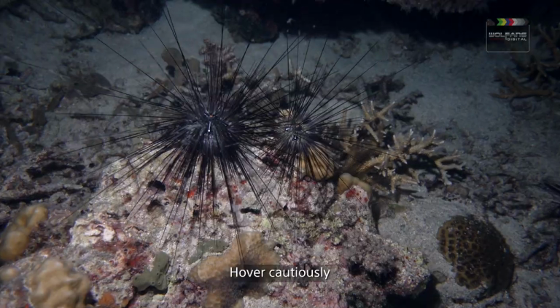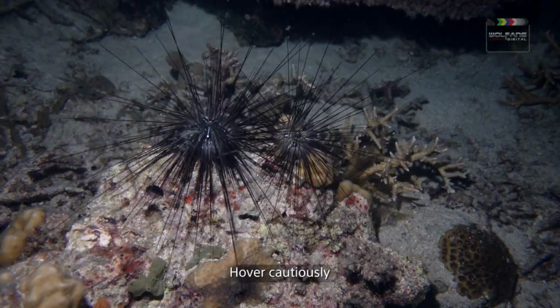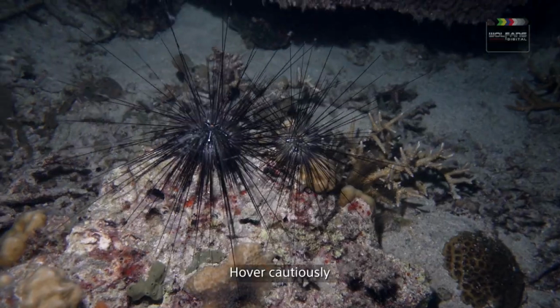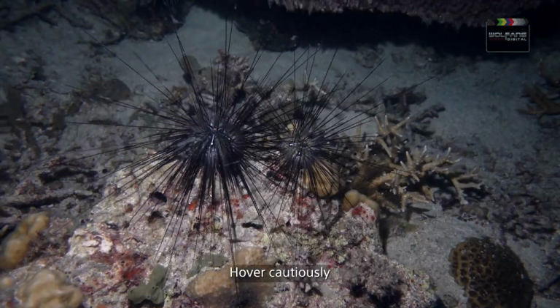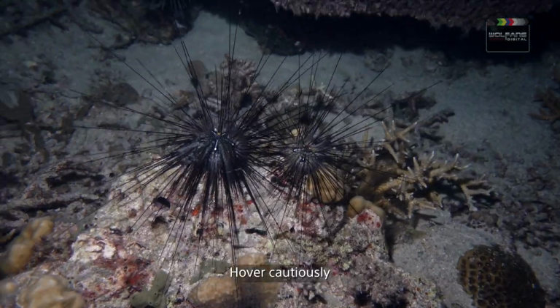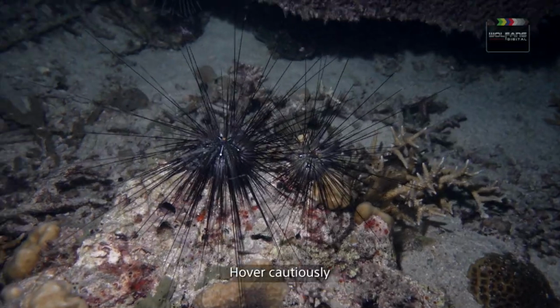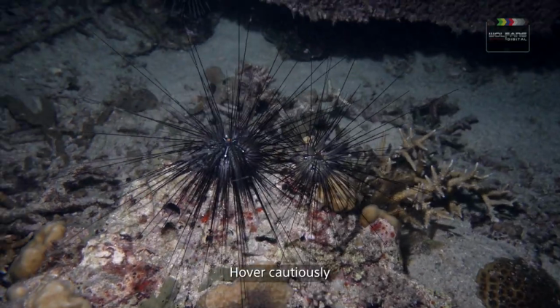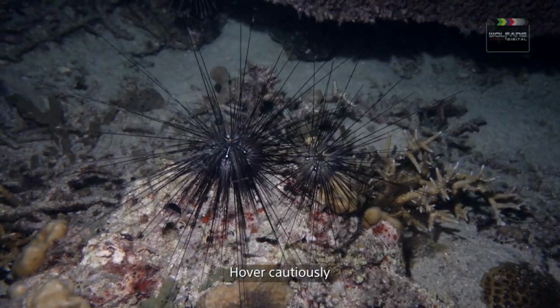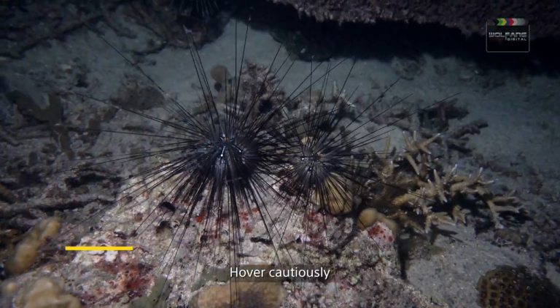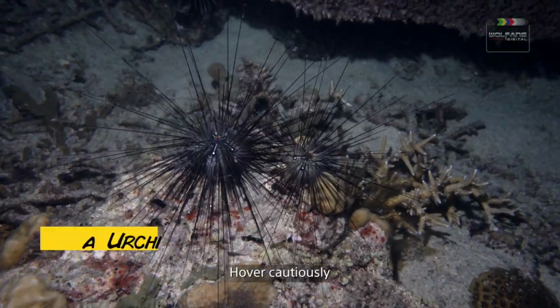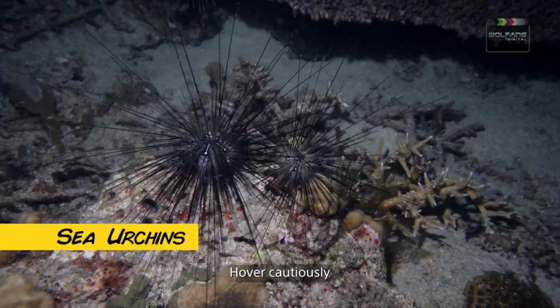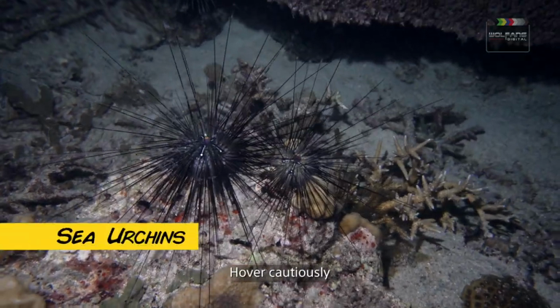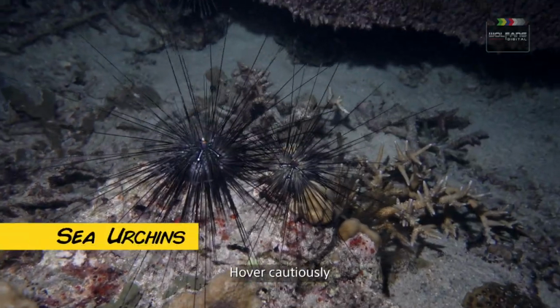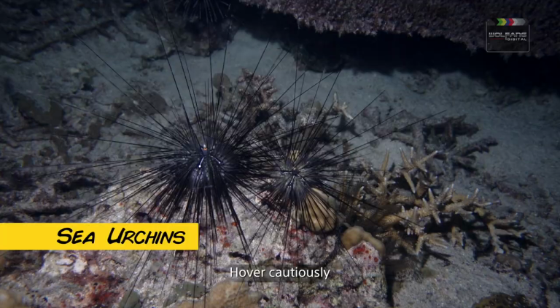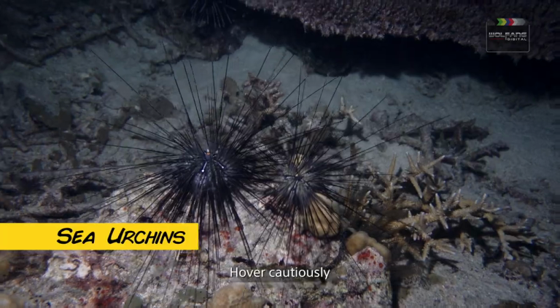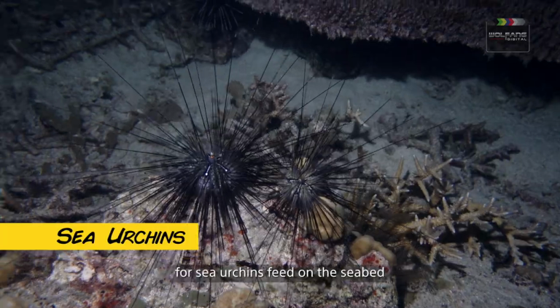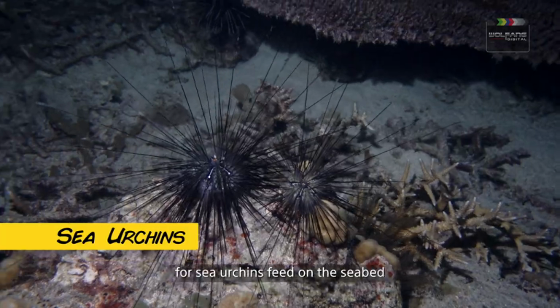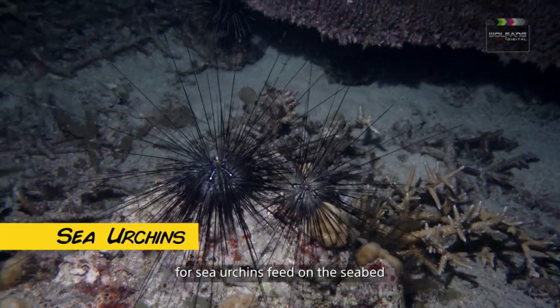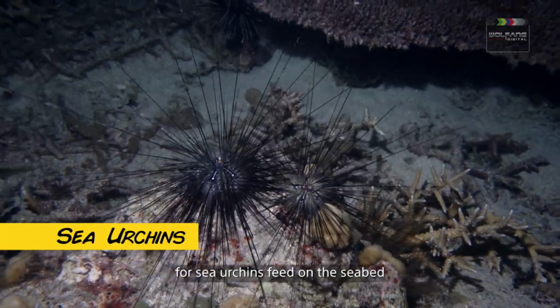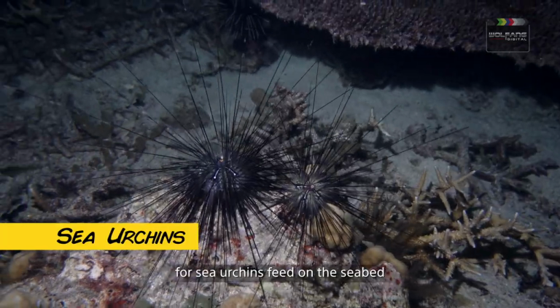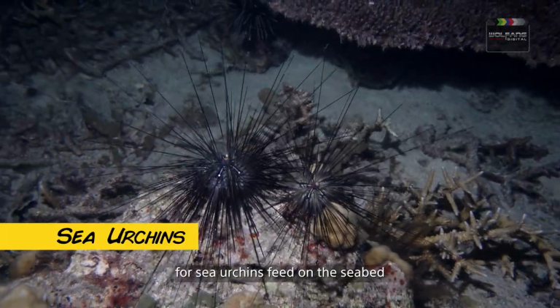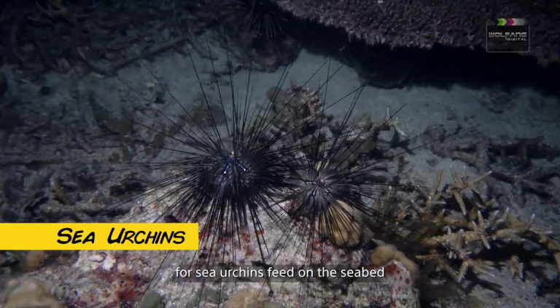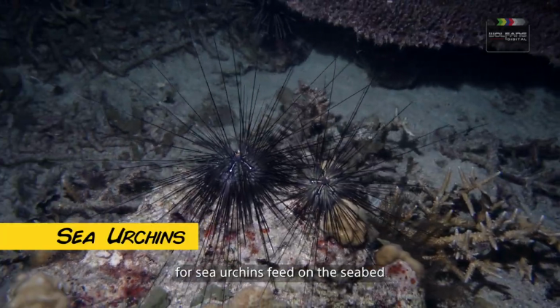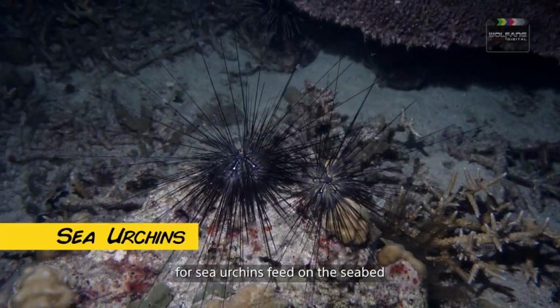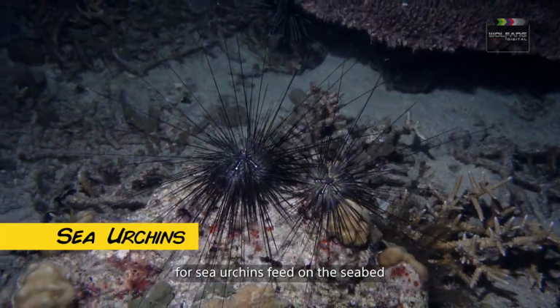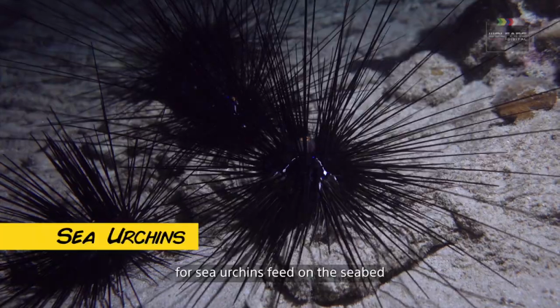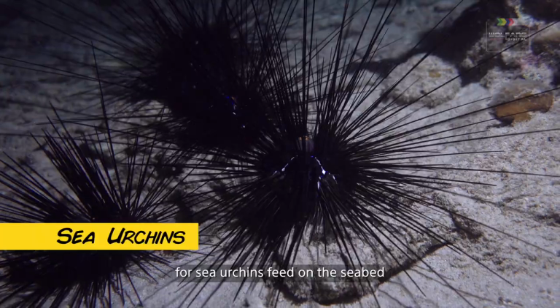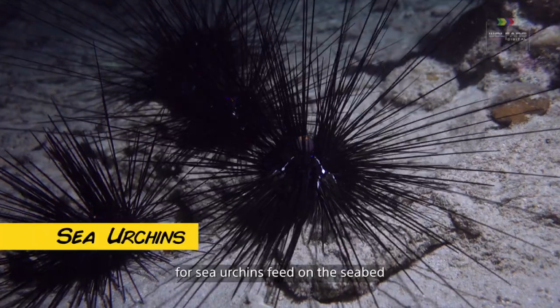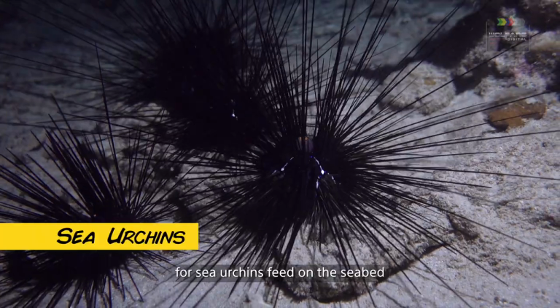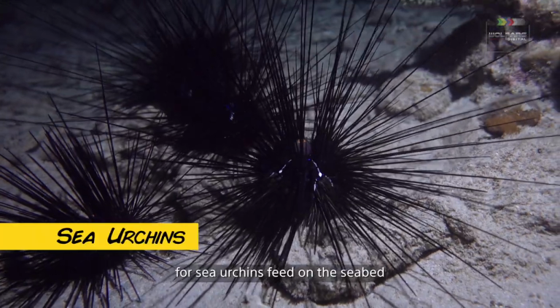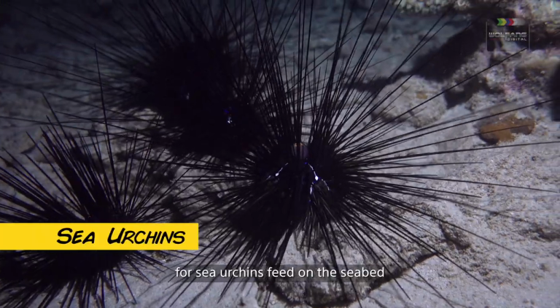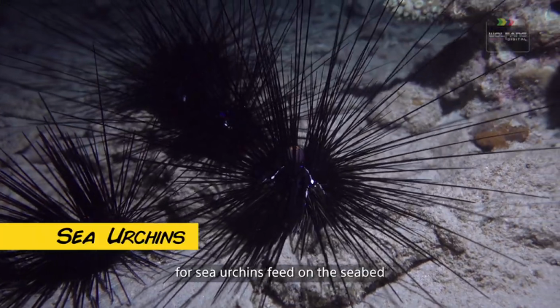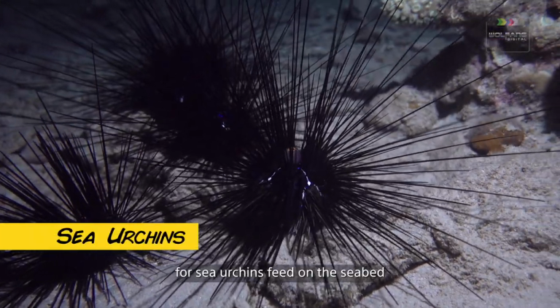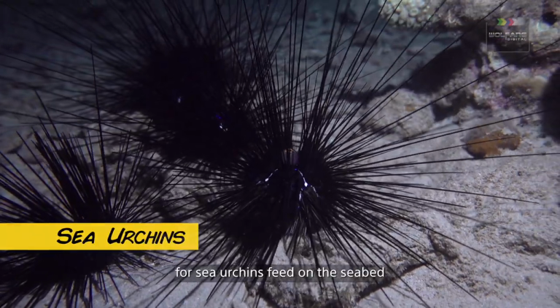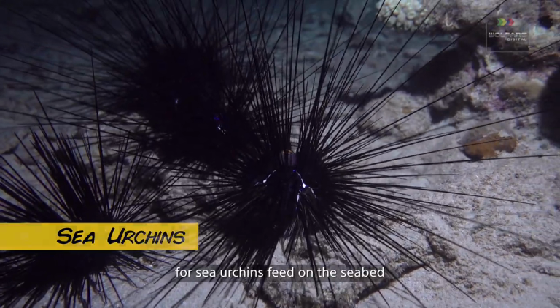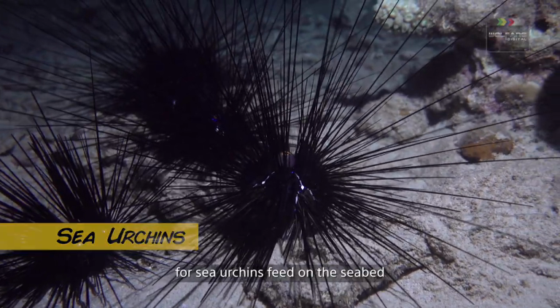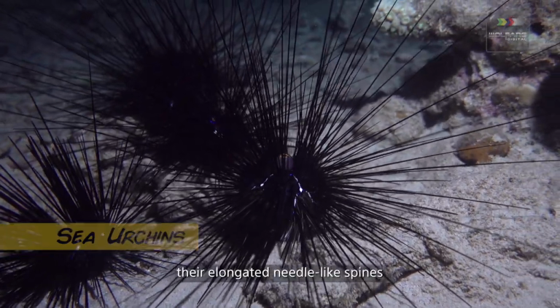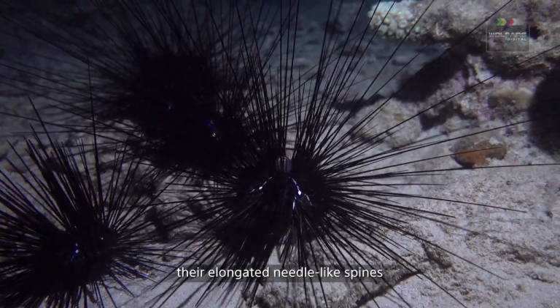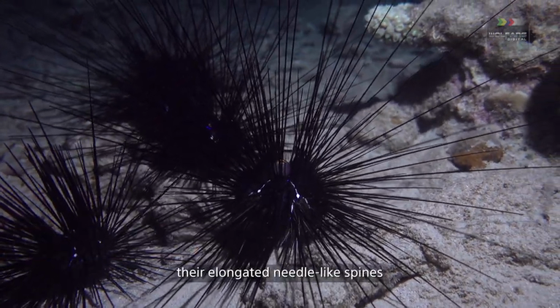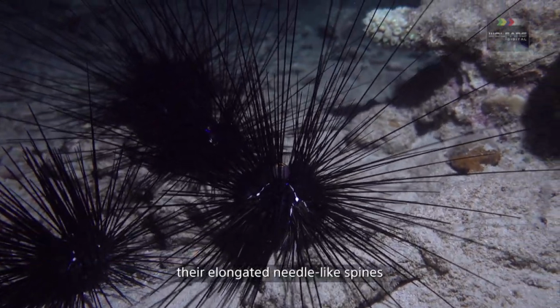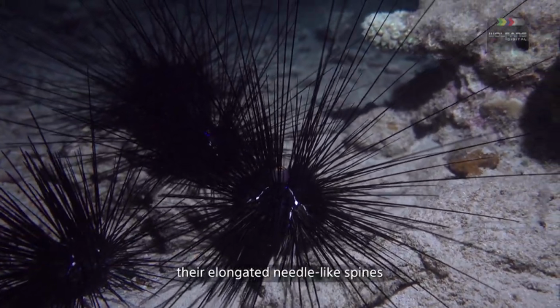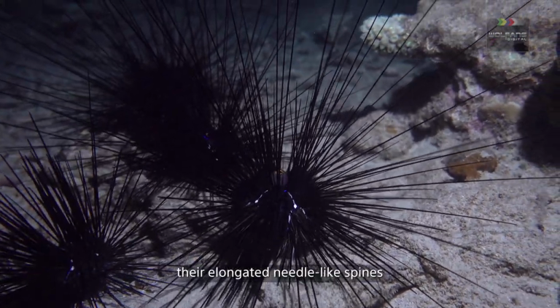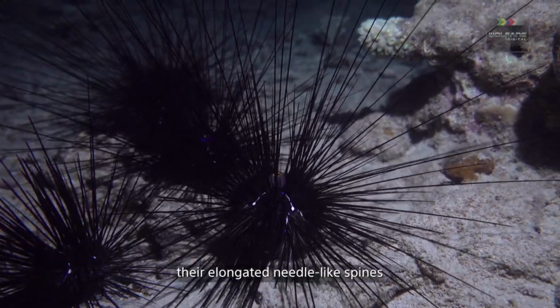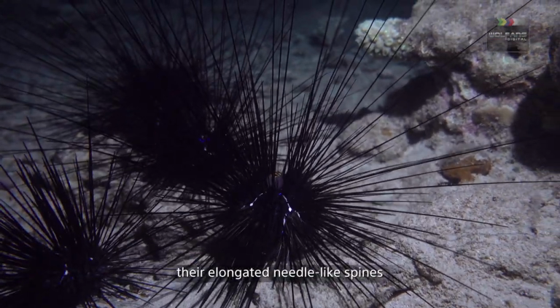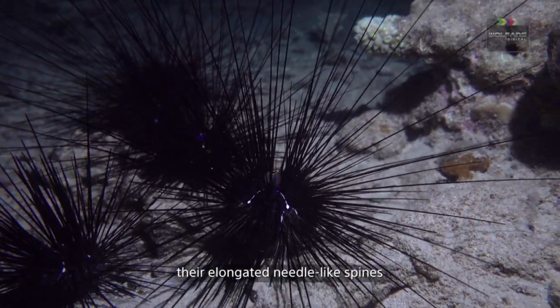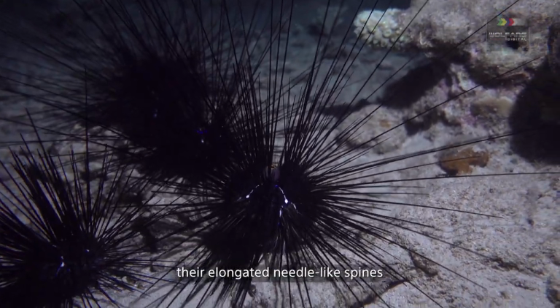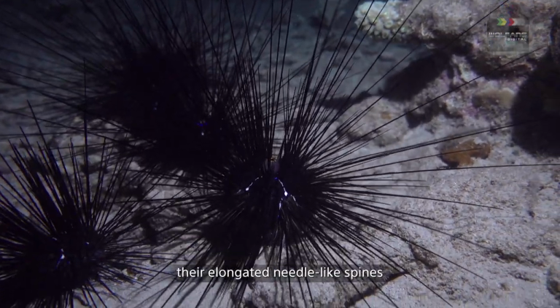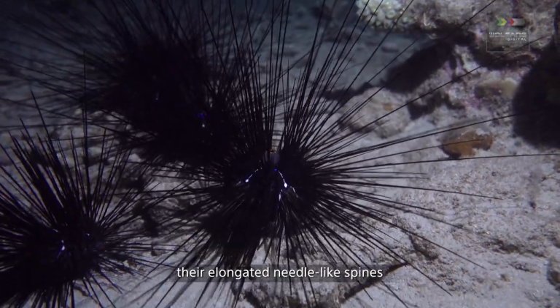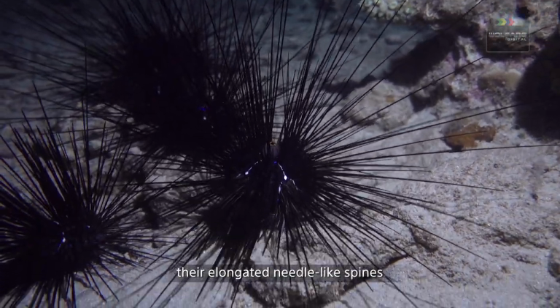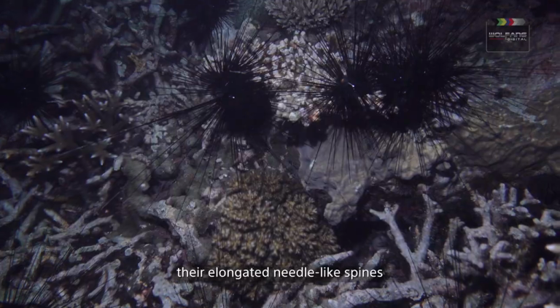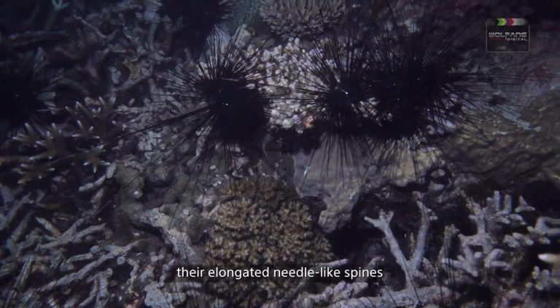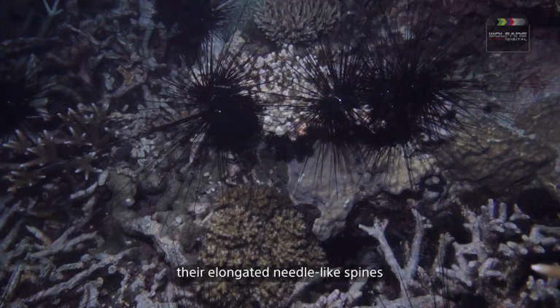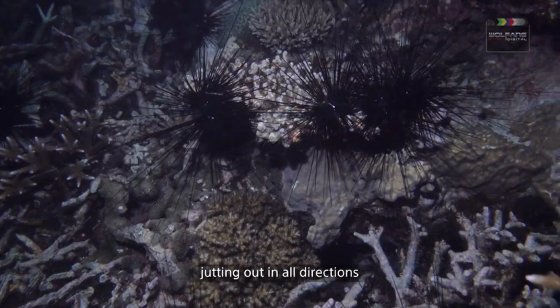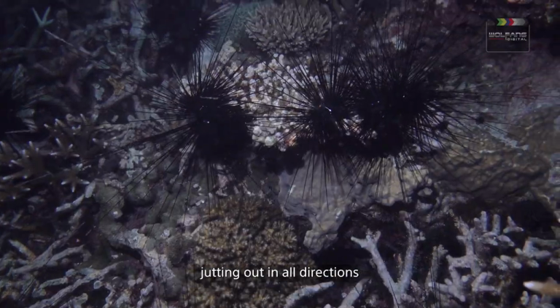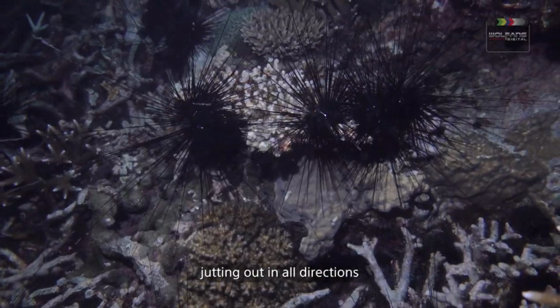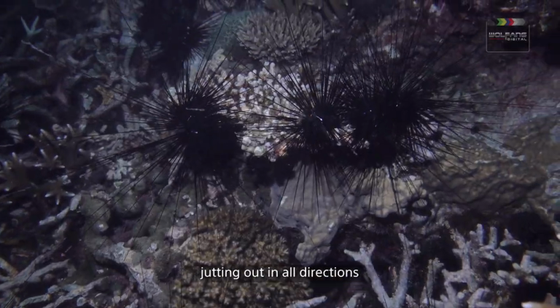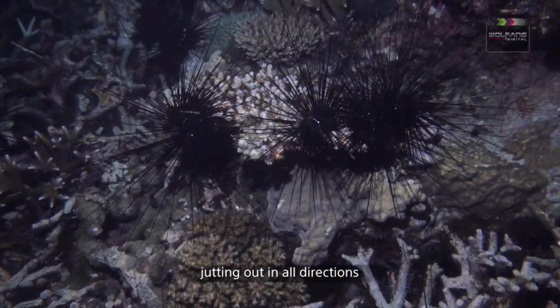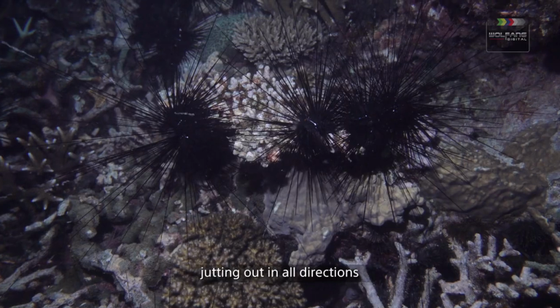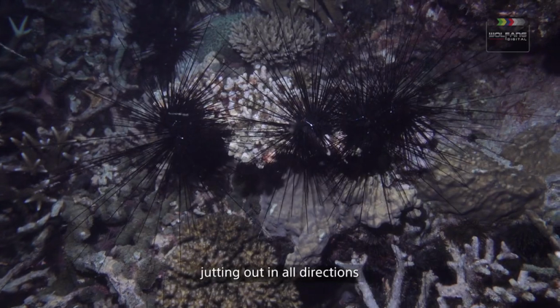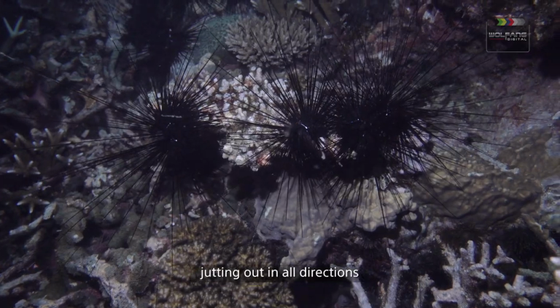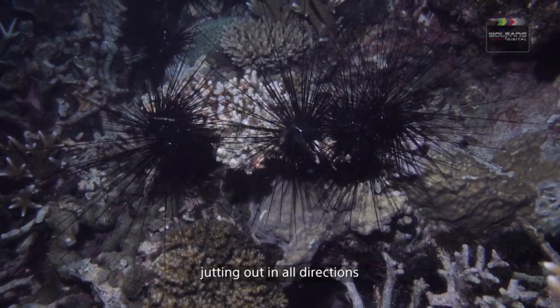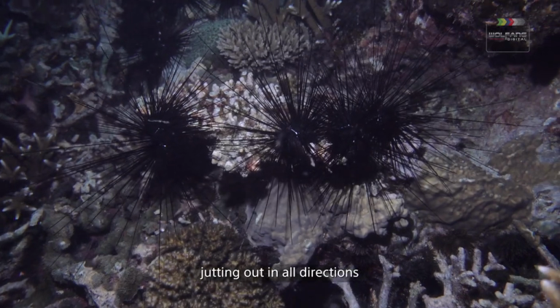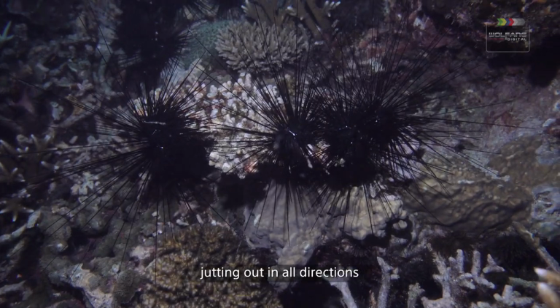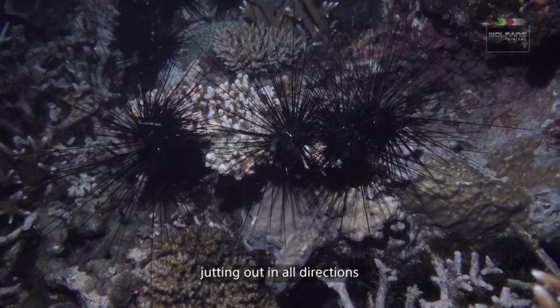Hover cautiously, for sea urchins feed on the seabed. They have elongated, needle-like spines jutting out in all directions.